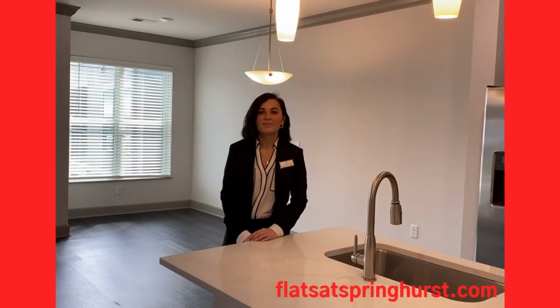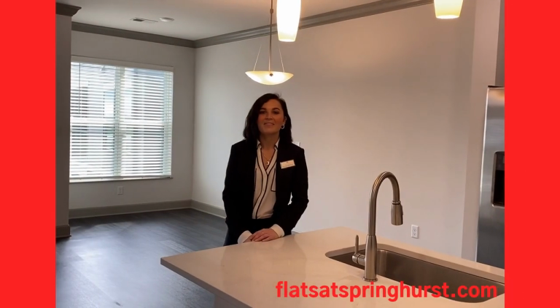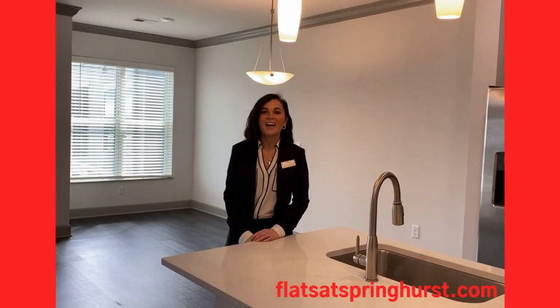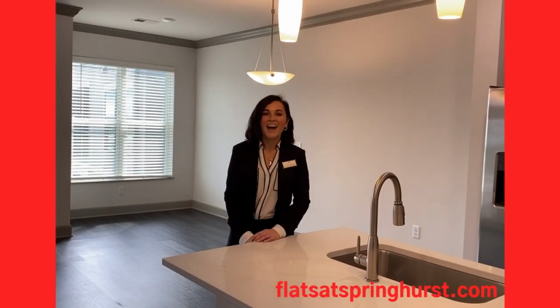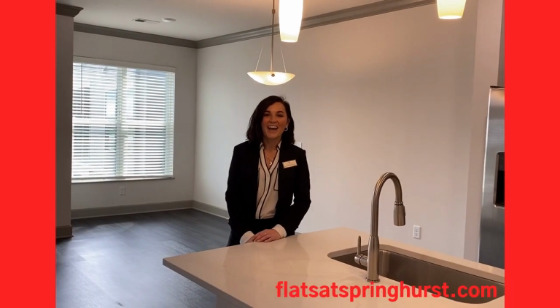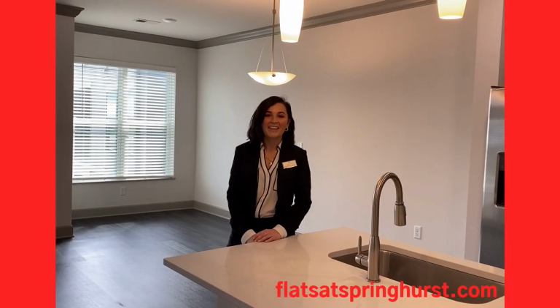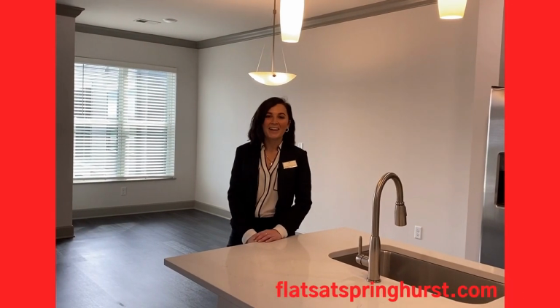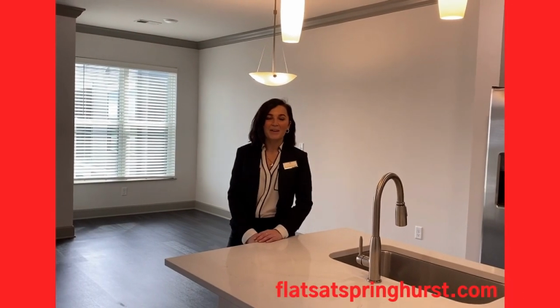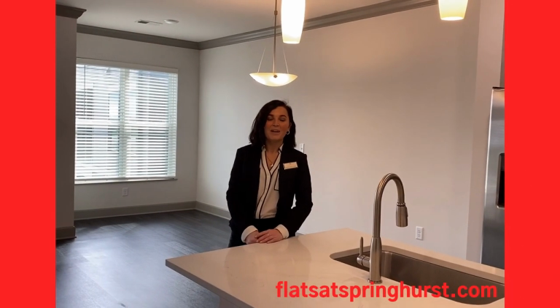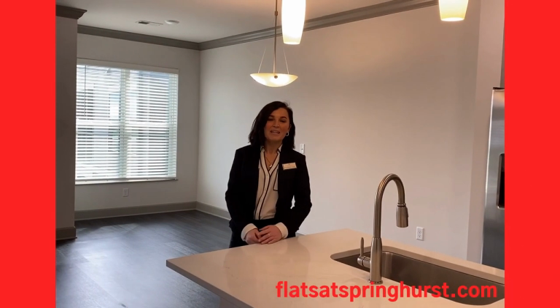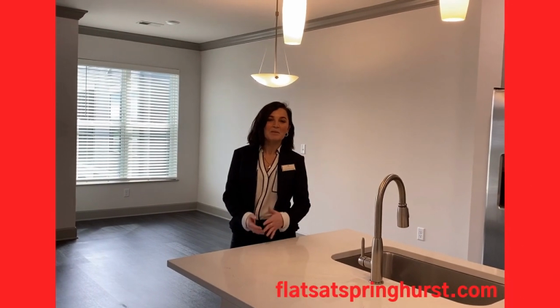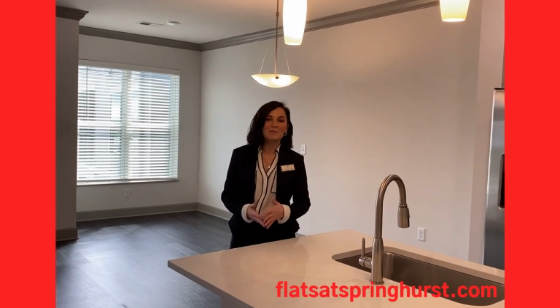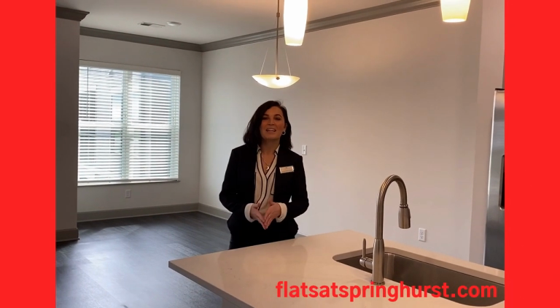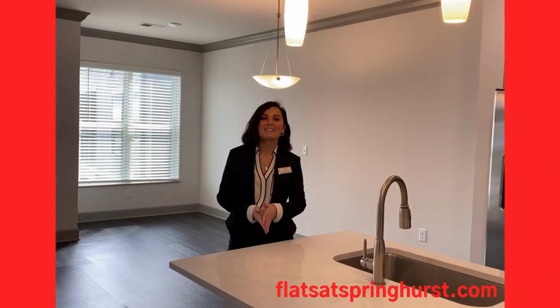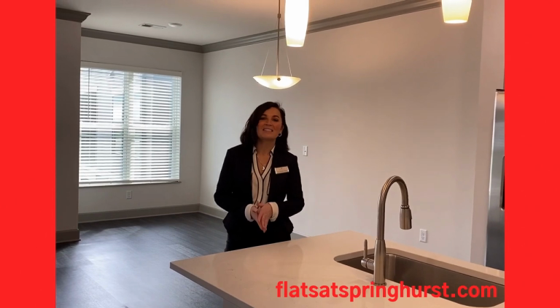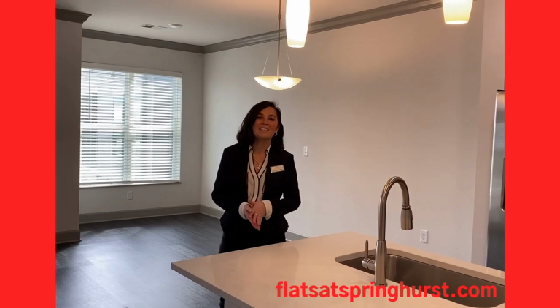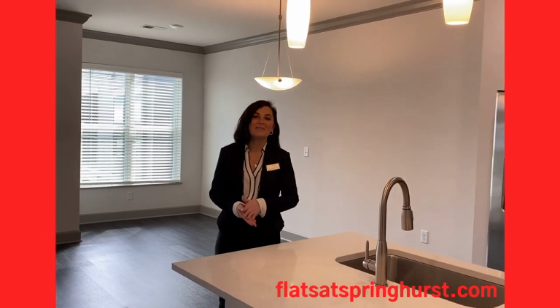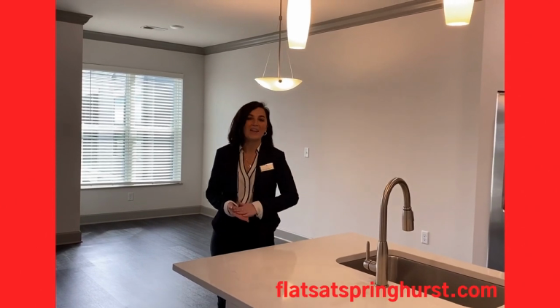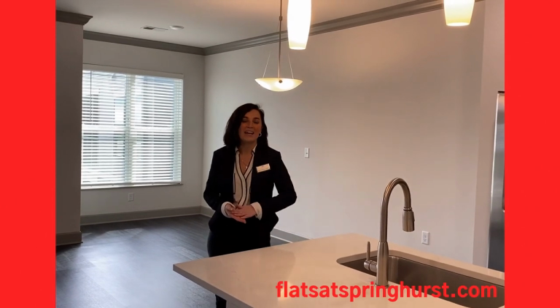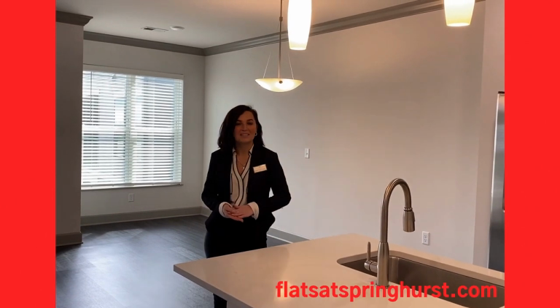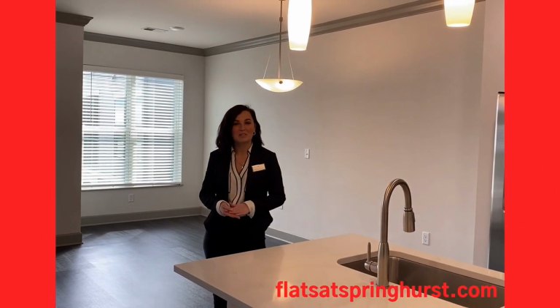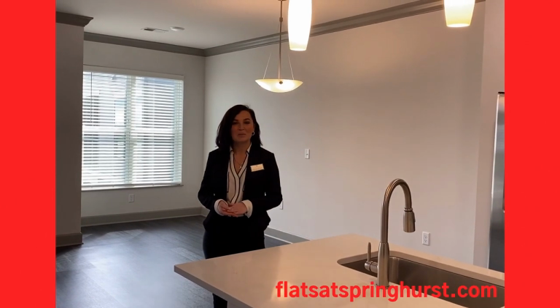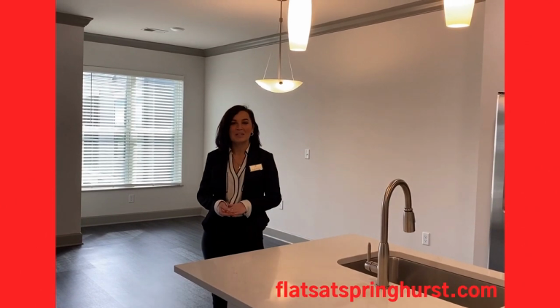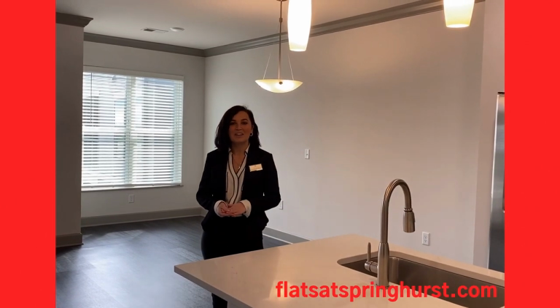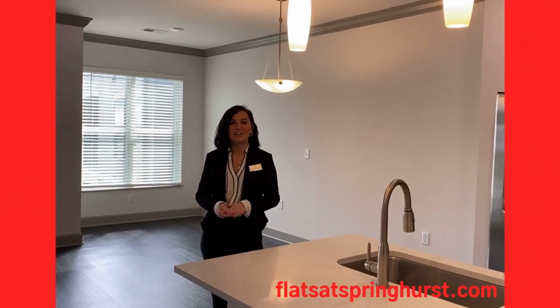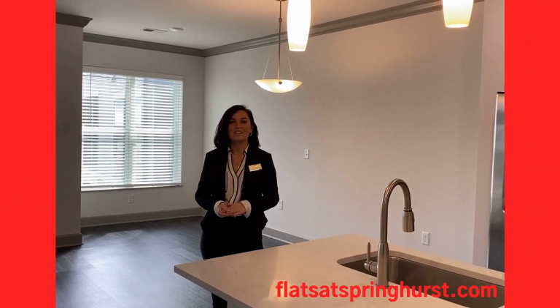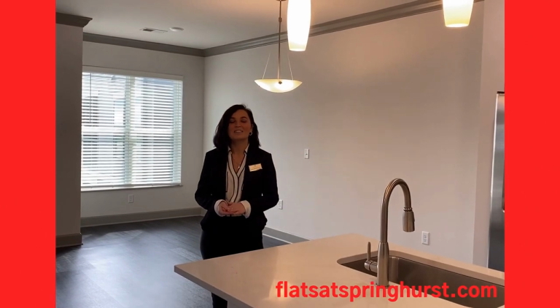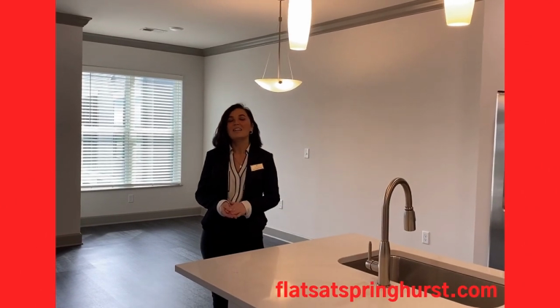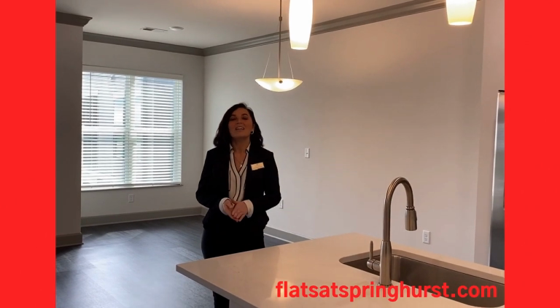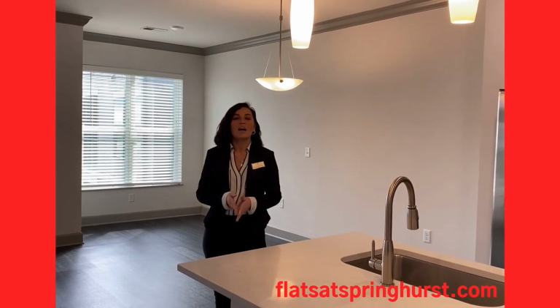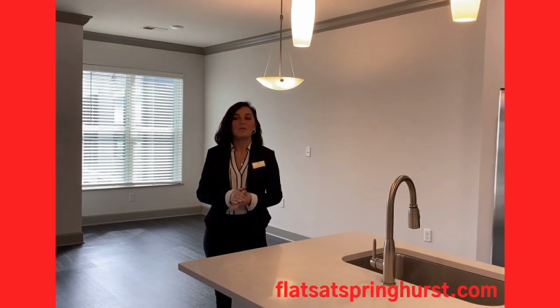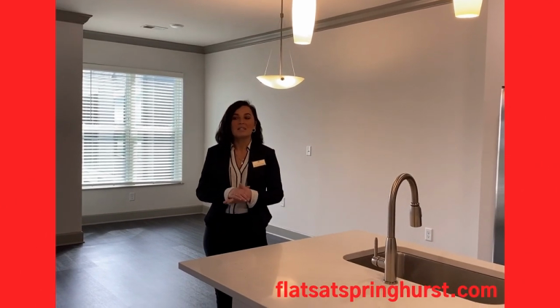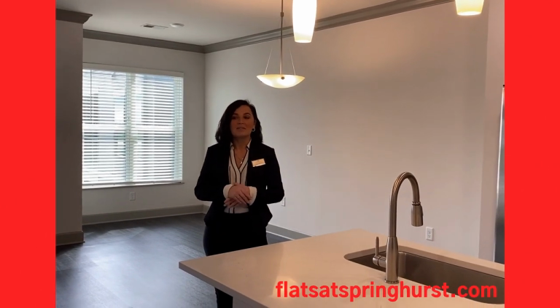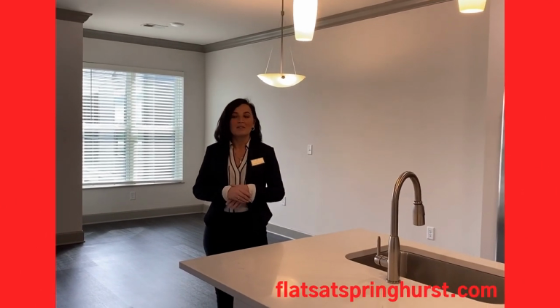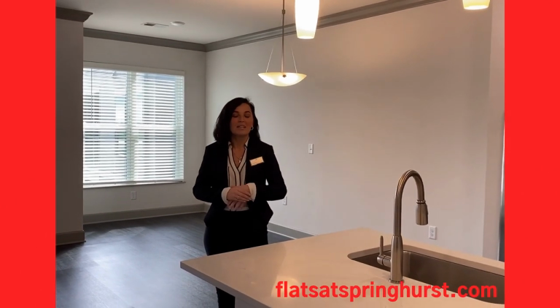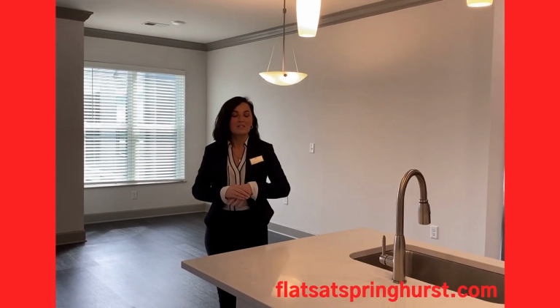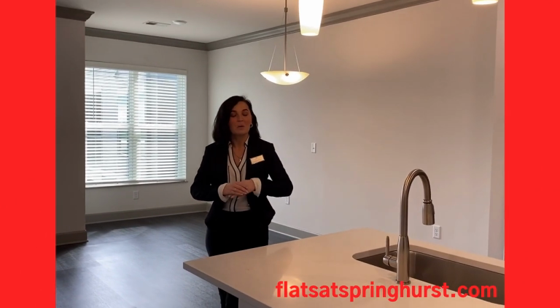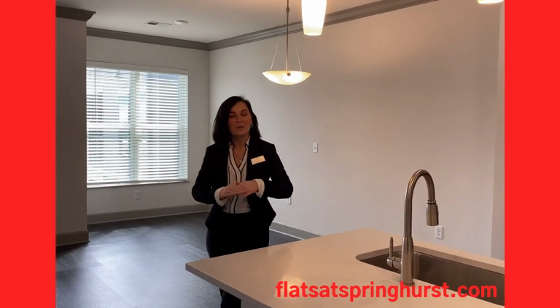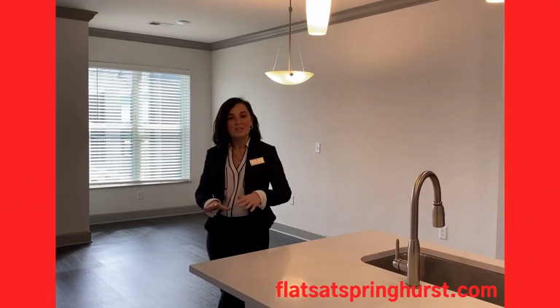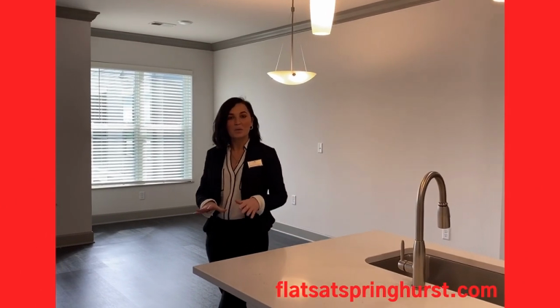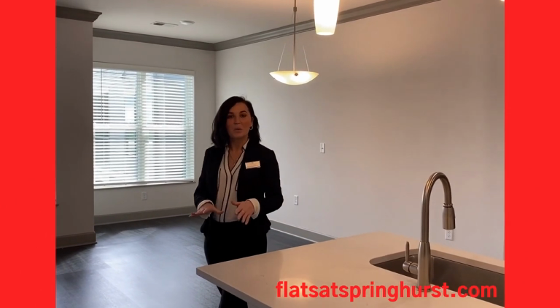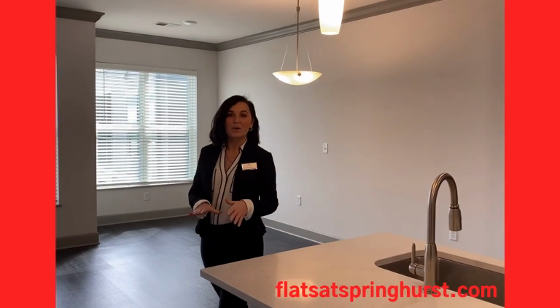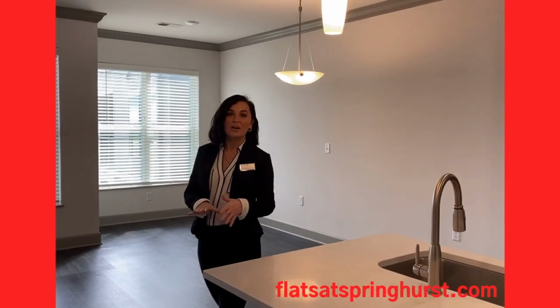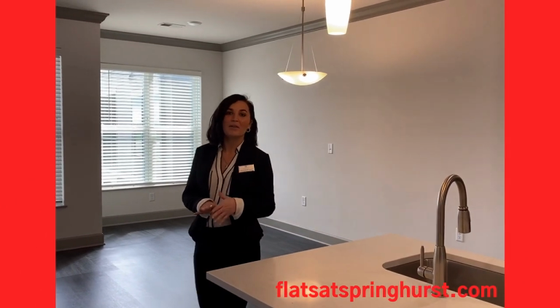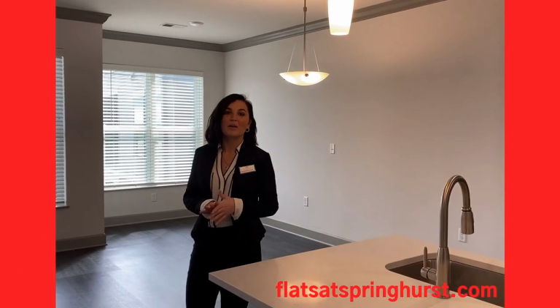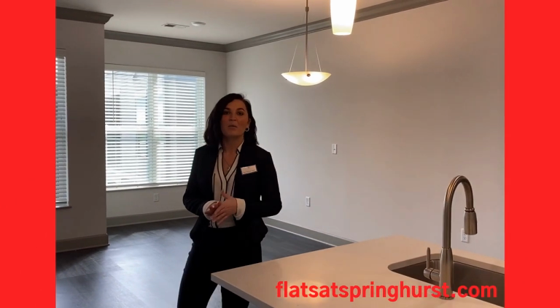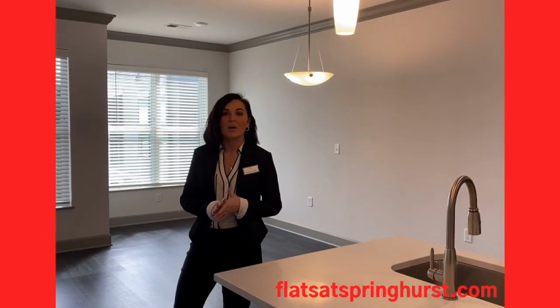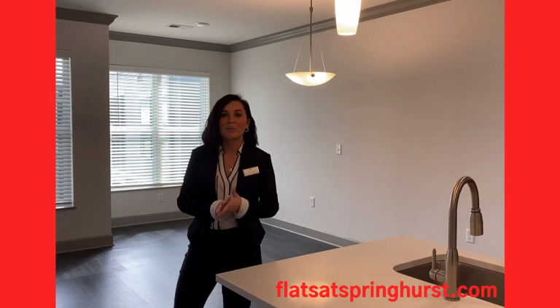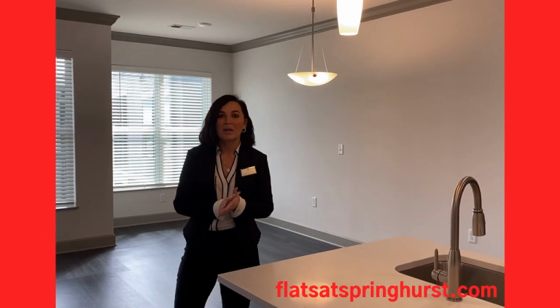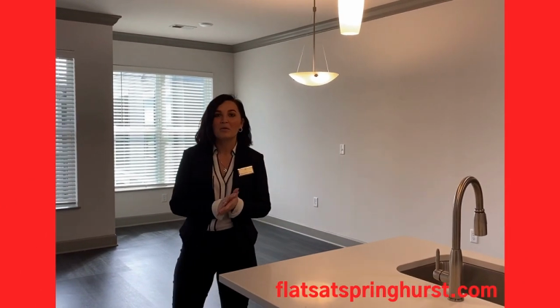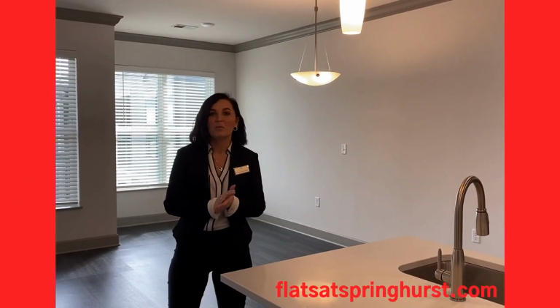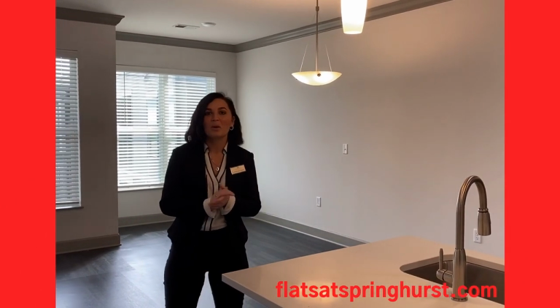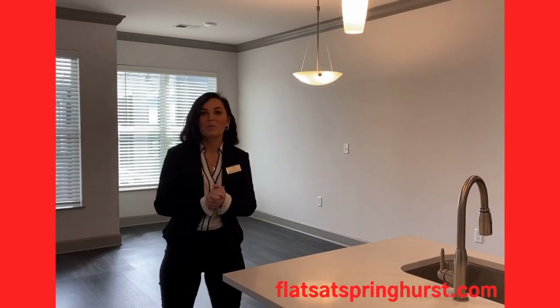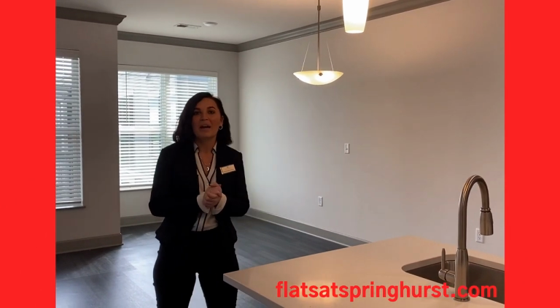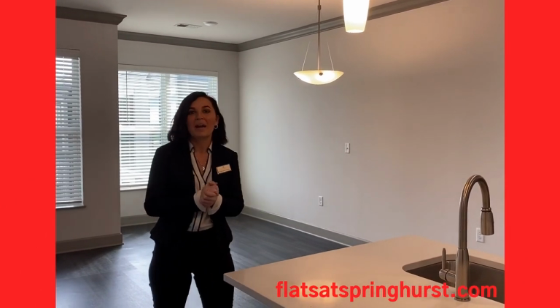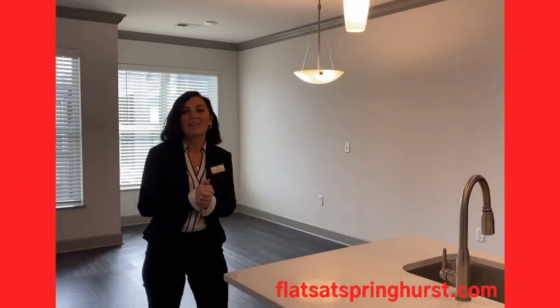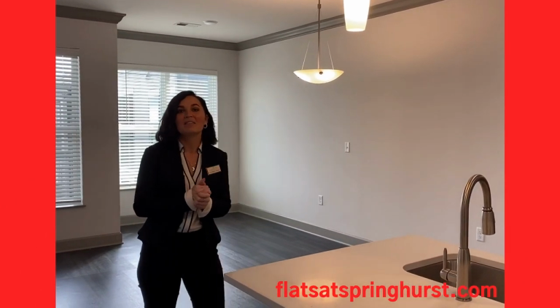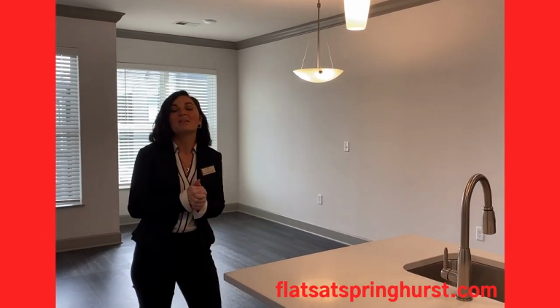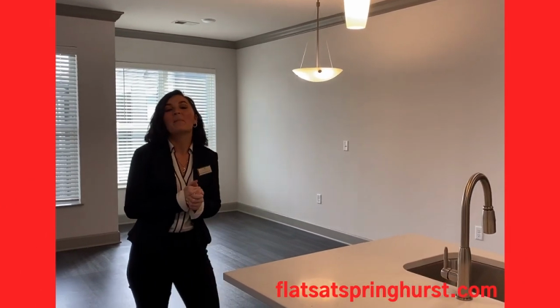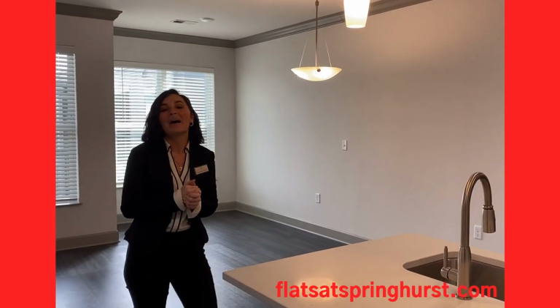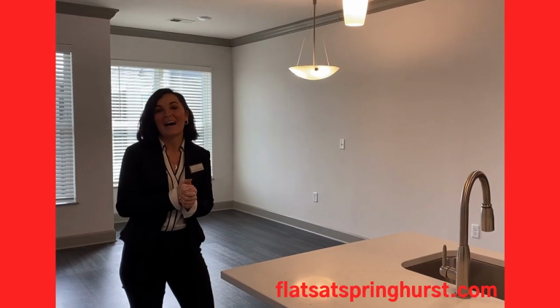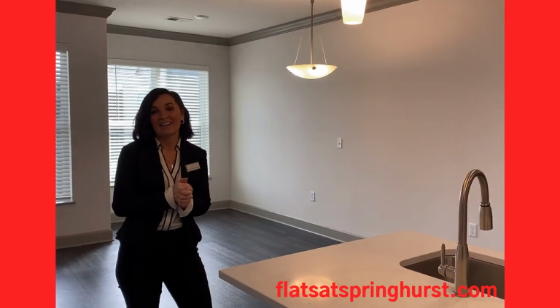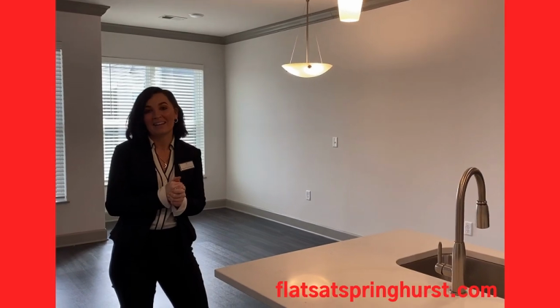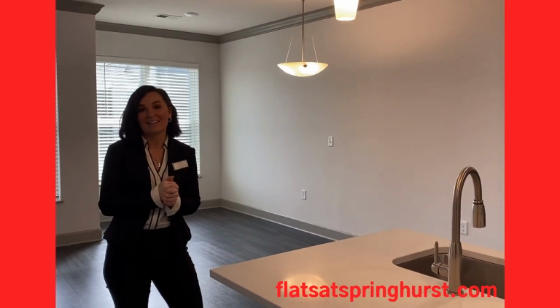Hi there, my name is Mackenzie at Flats at Springhurst. I want to give you guys a quick tour of our one-bedroom, one-bath — the Paddock.